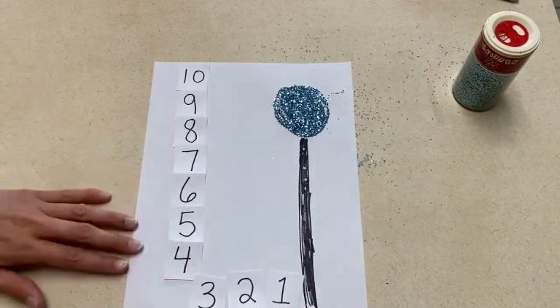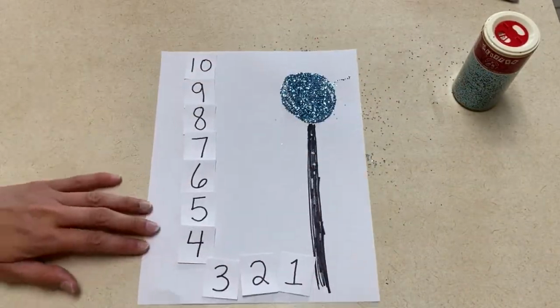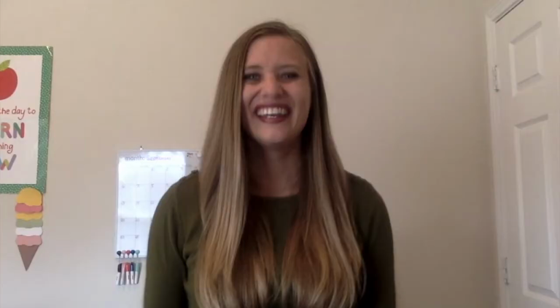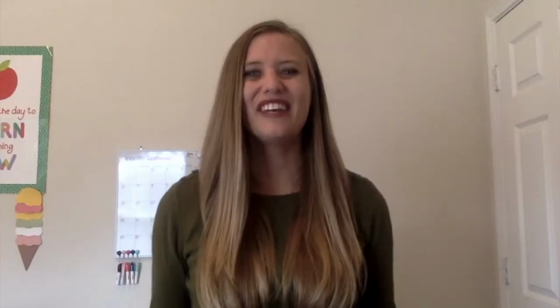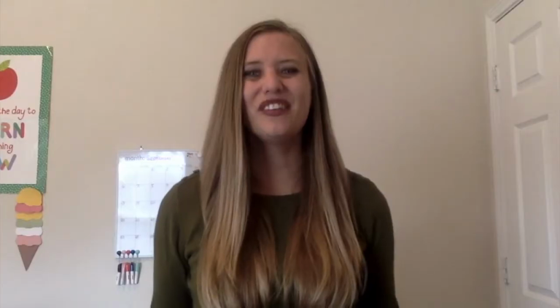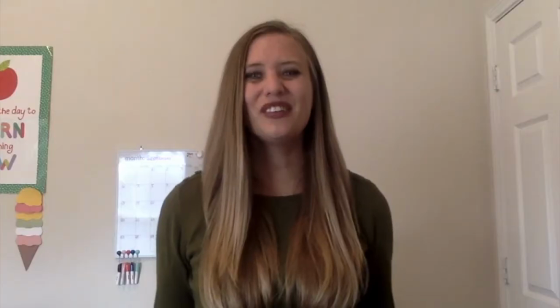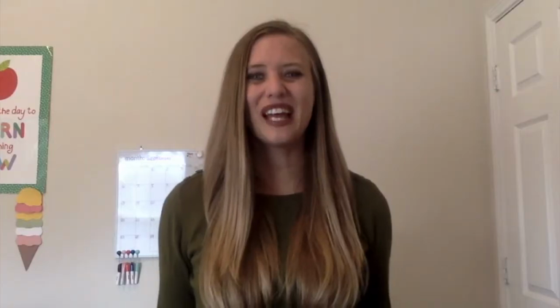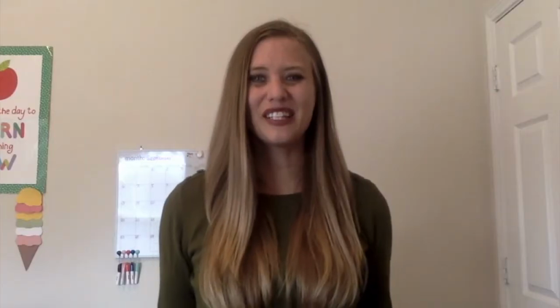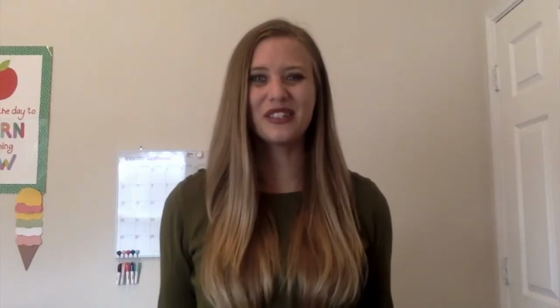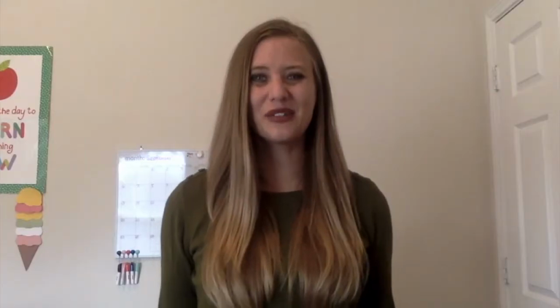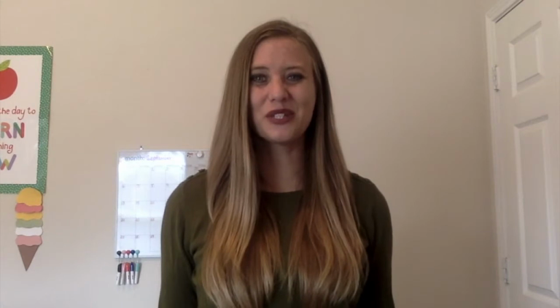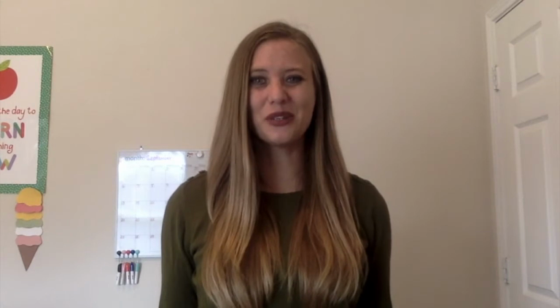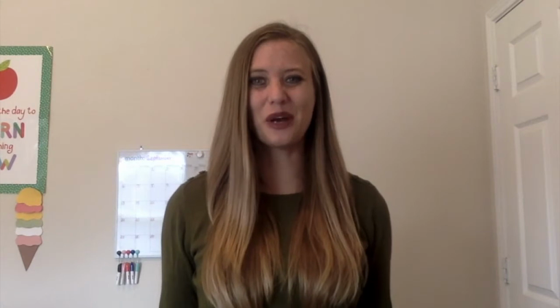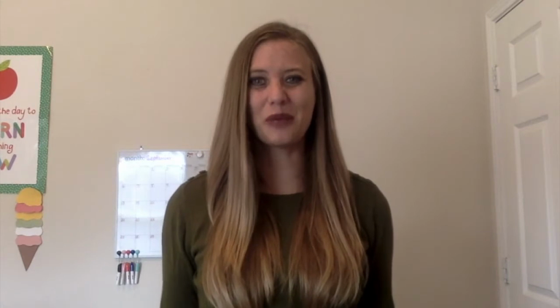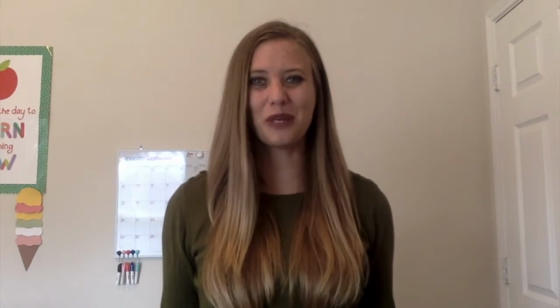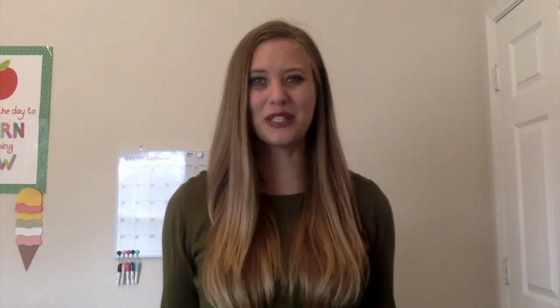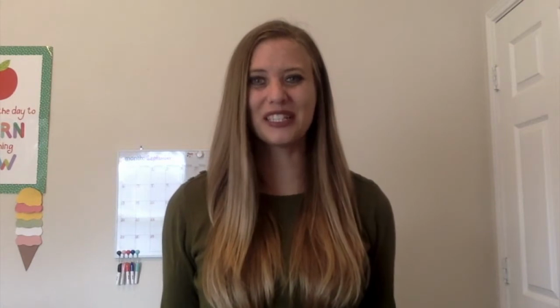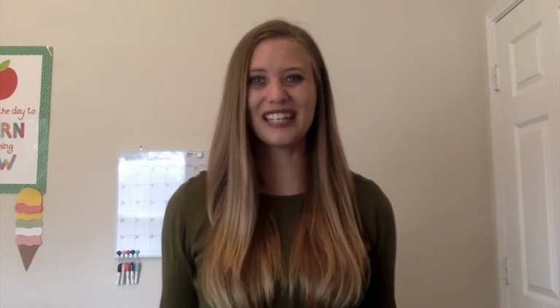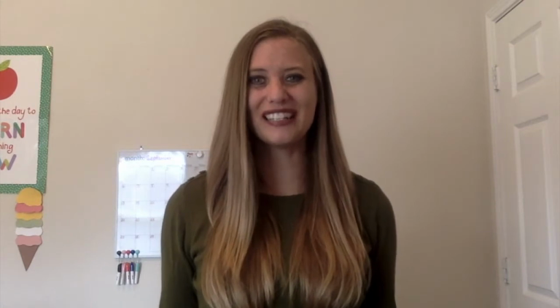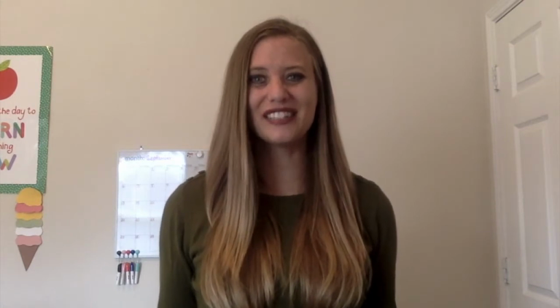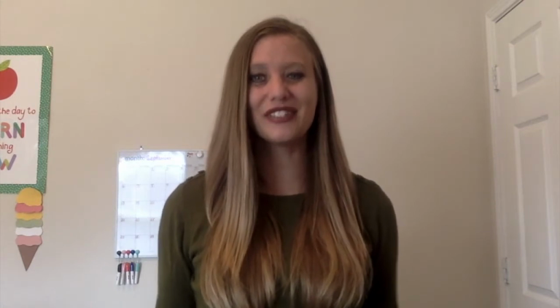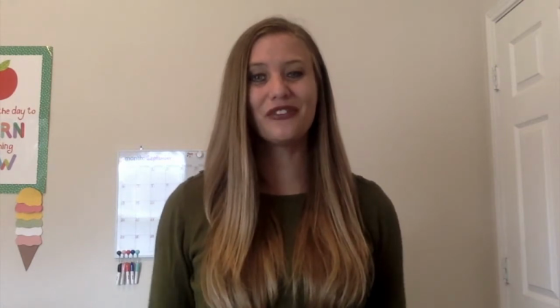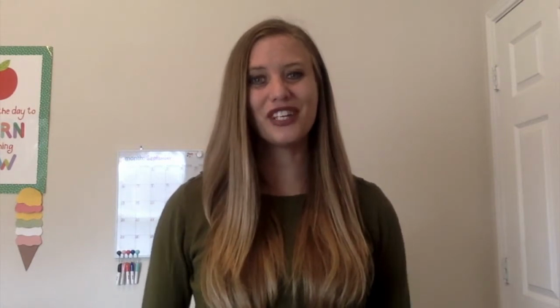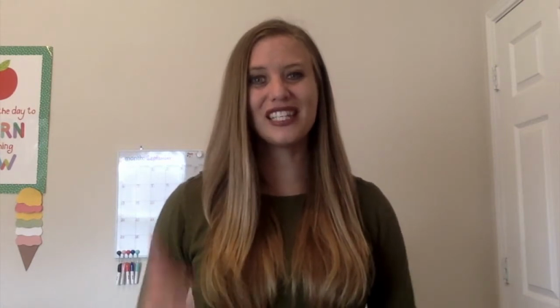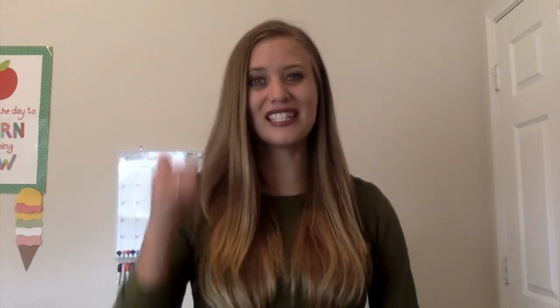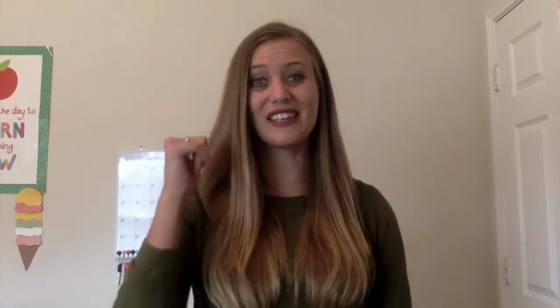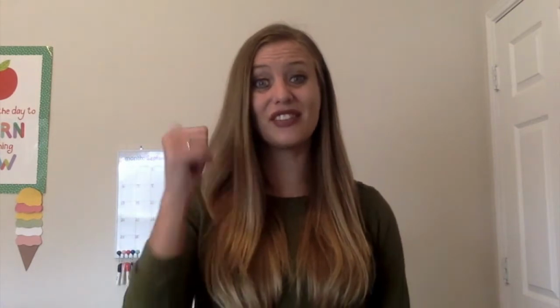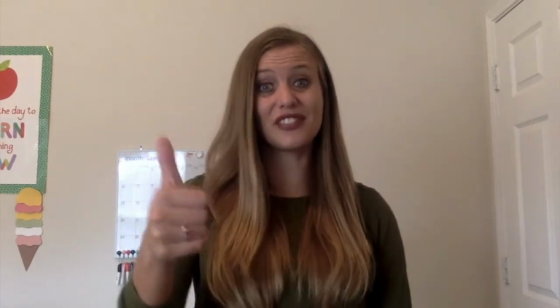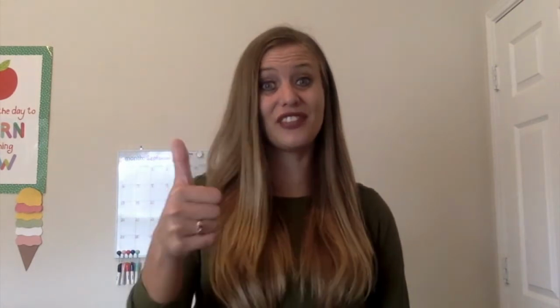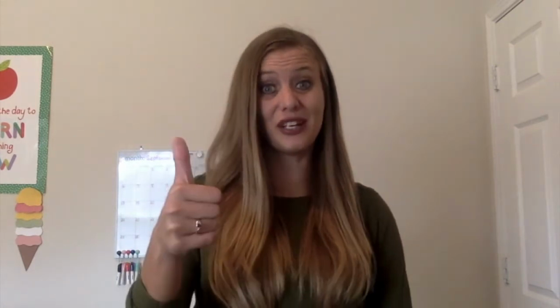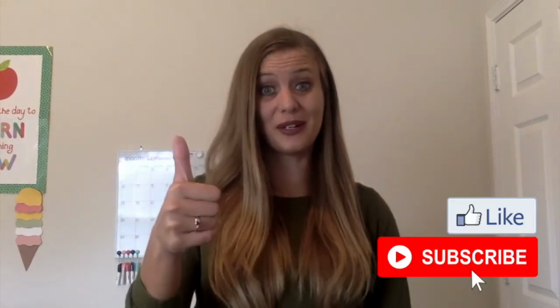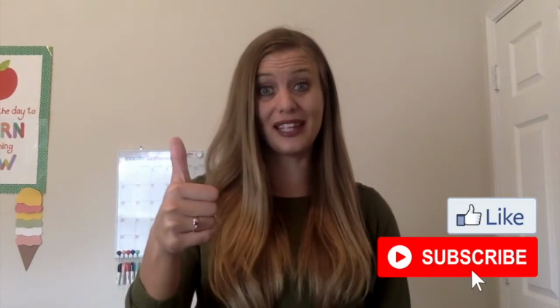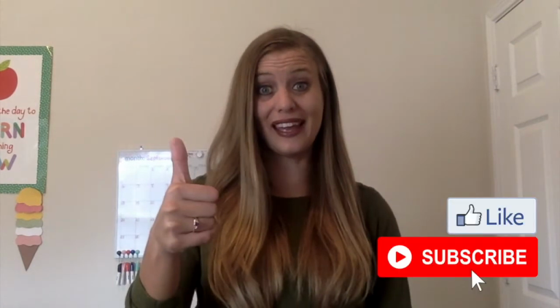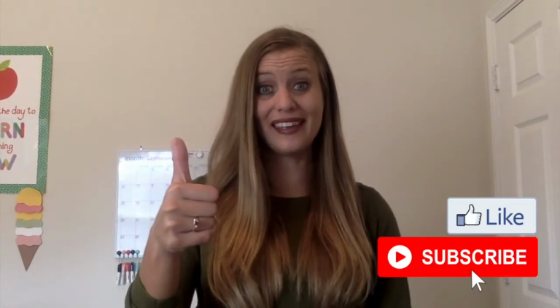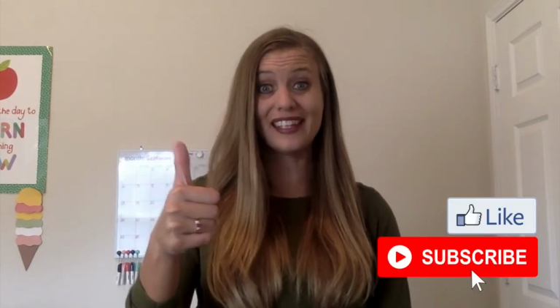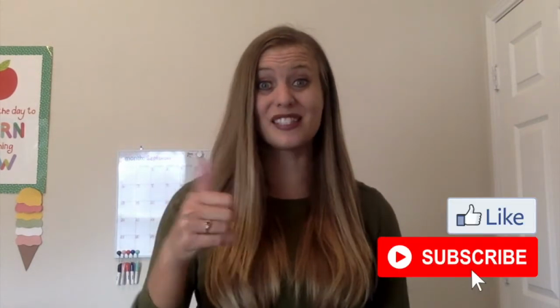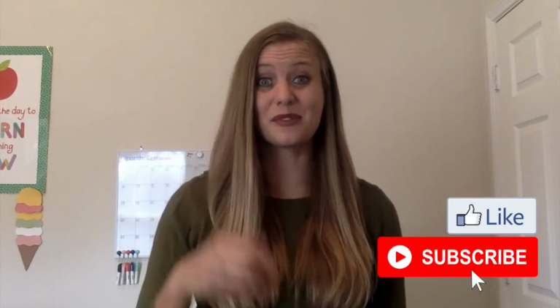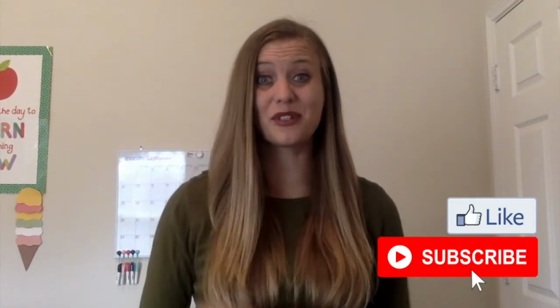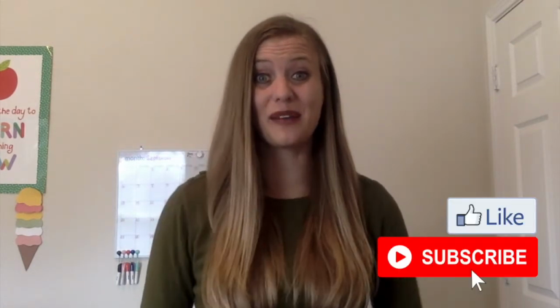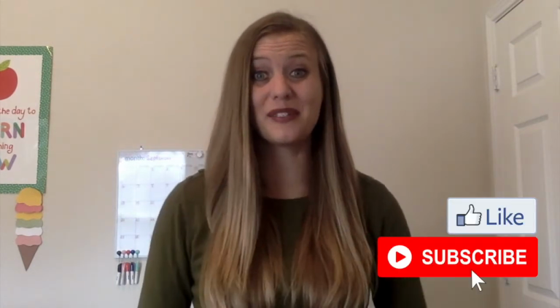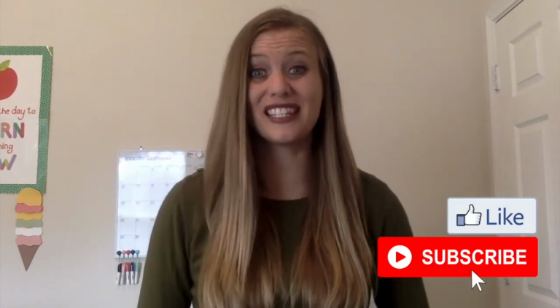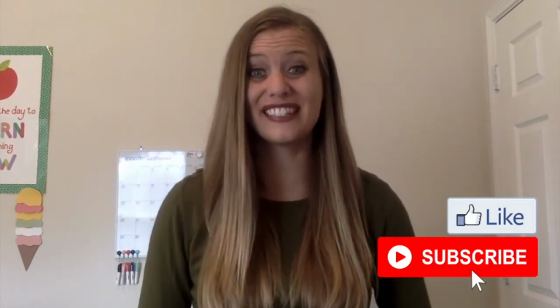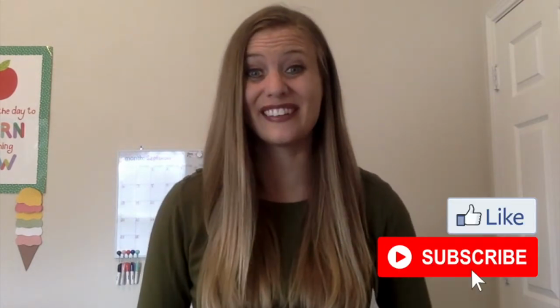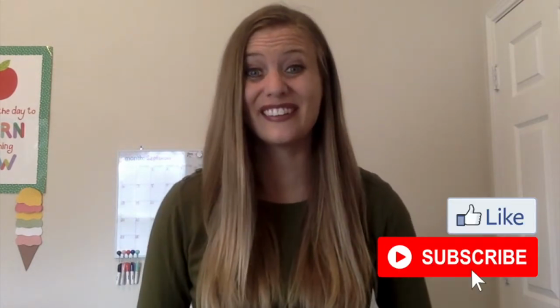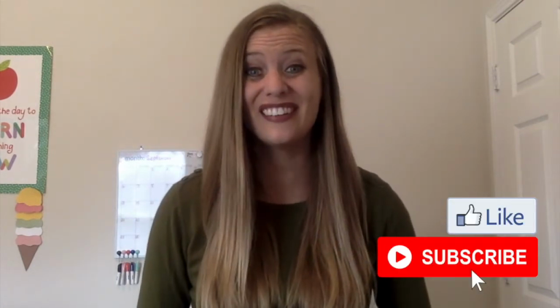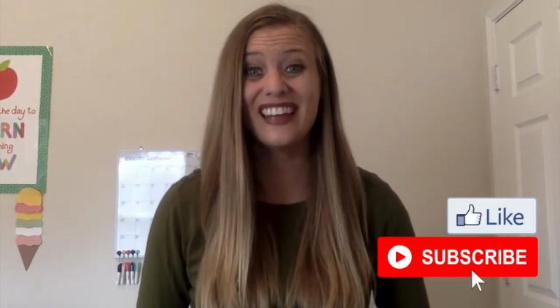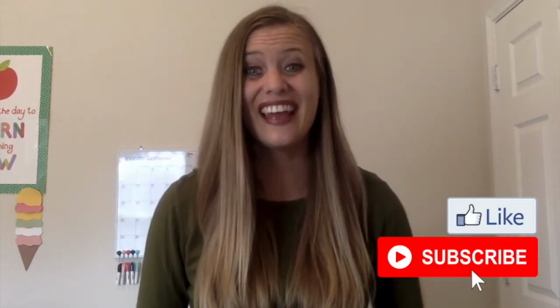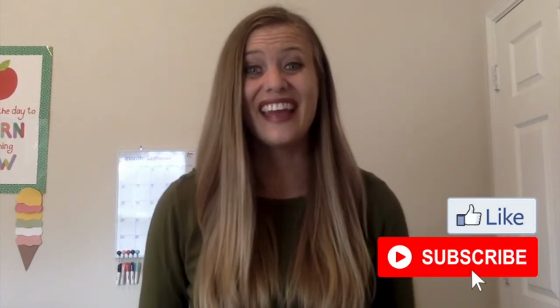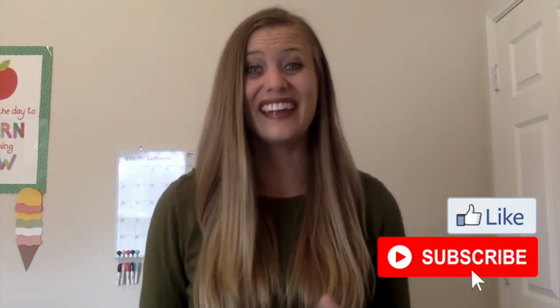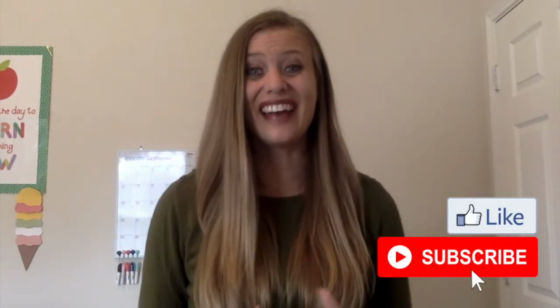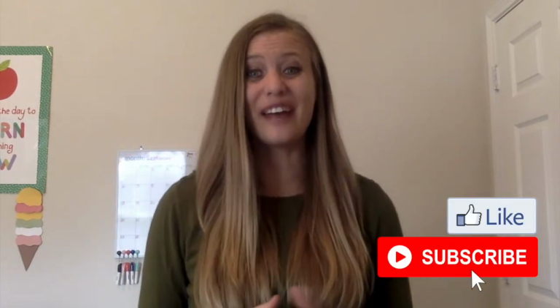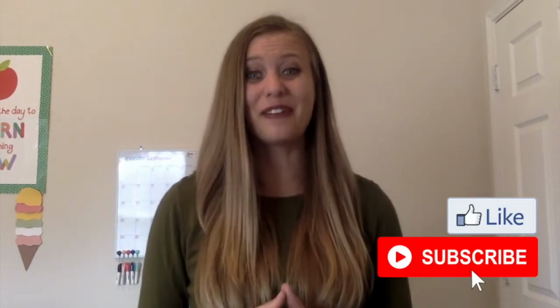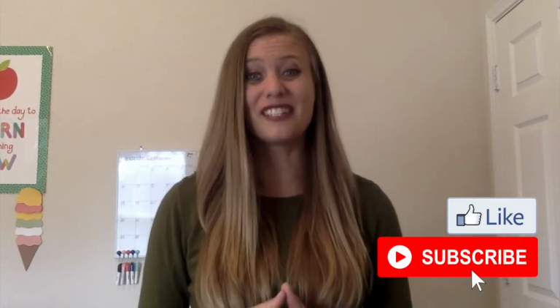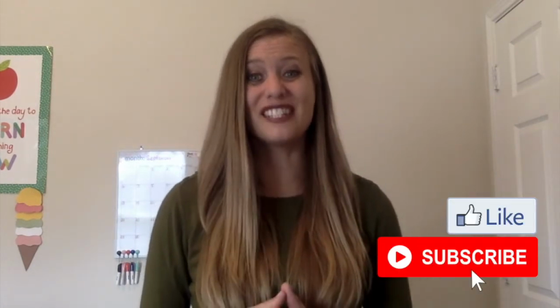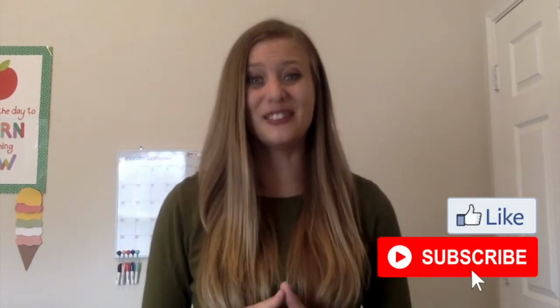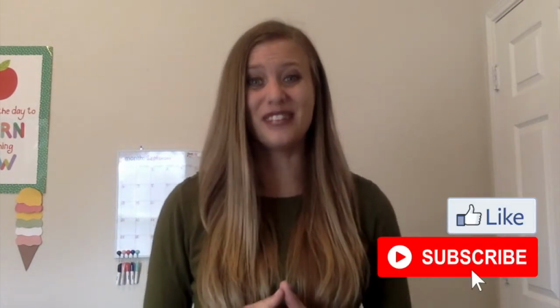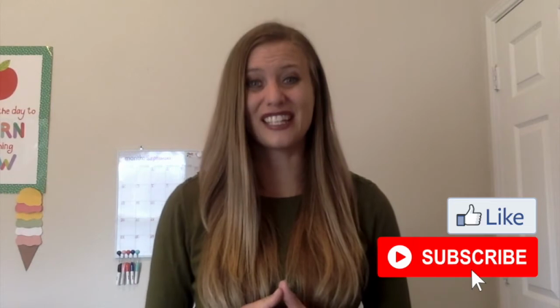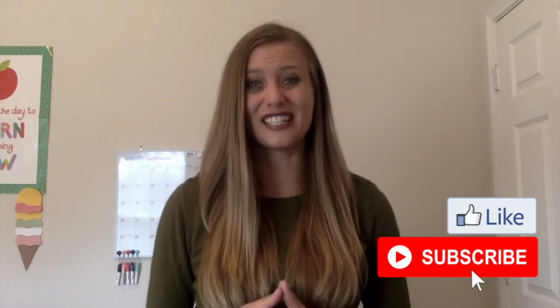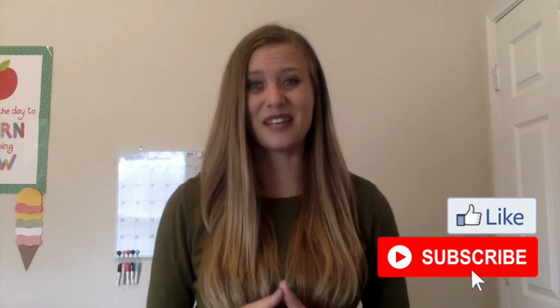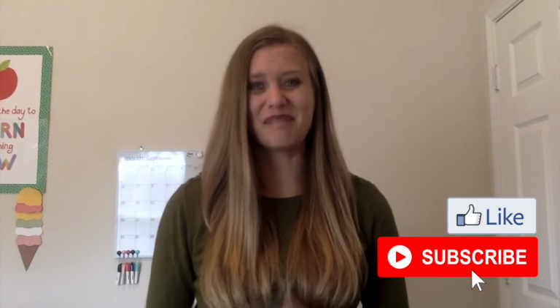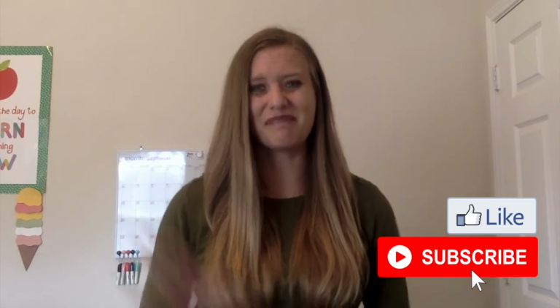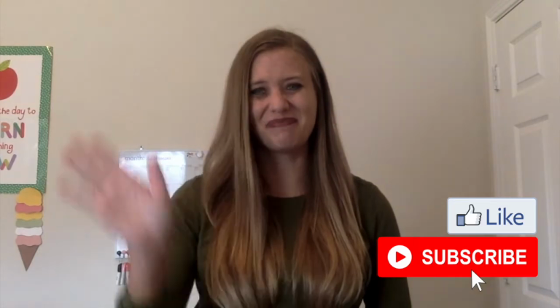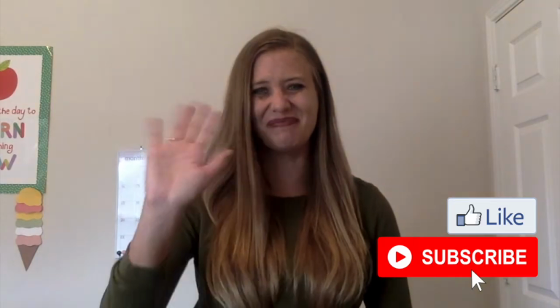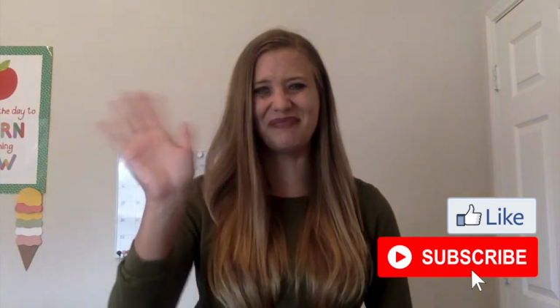If you liked those two art project ideas, don't forget to give this video a like and subscribe to the channel, and I will see you next time. Bye!